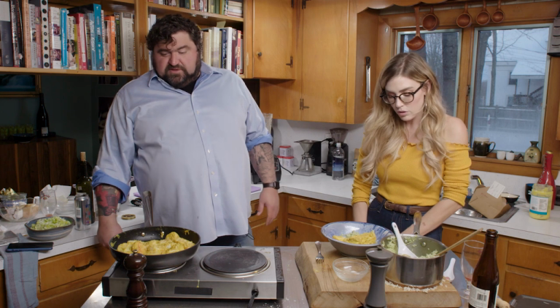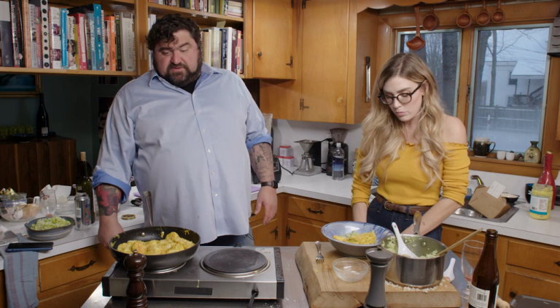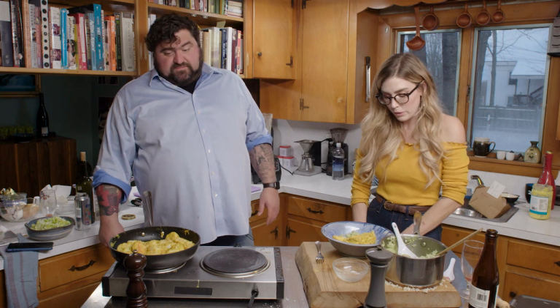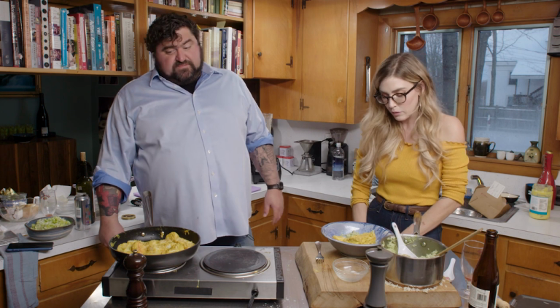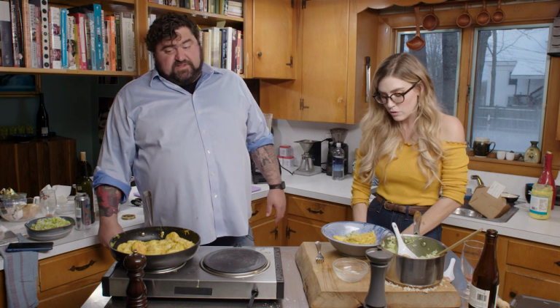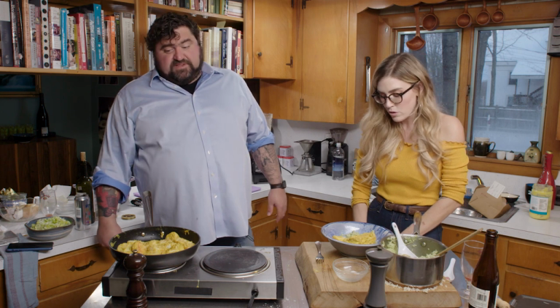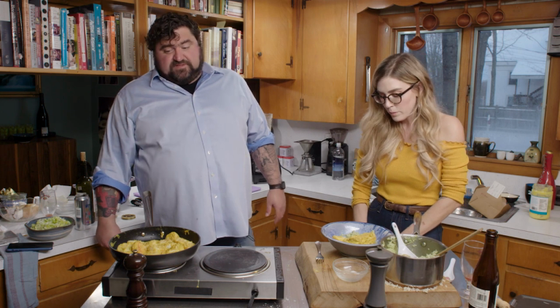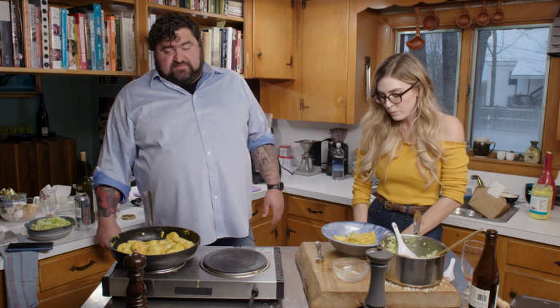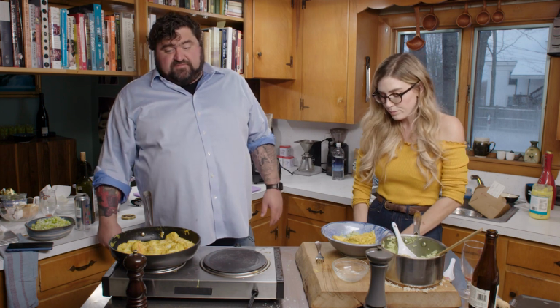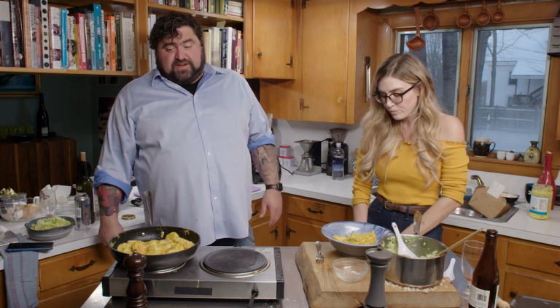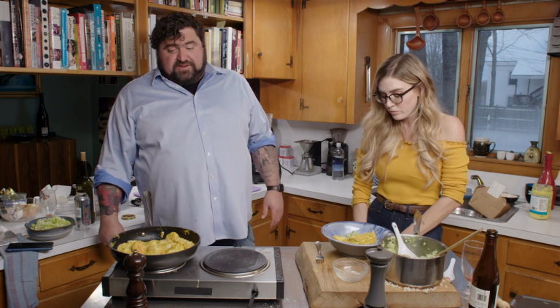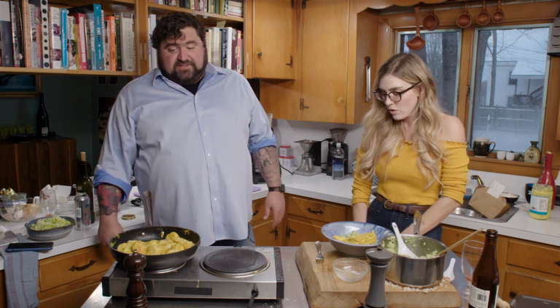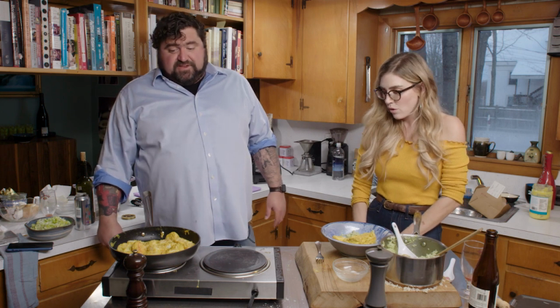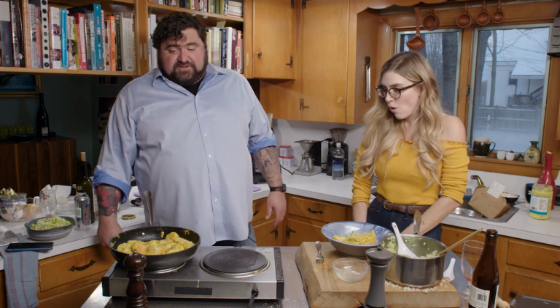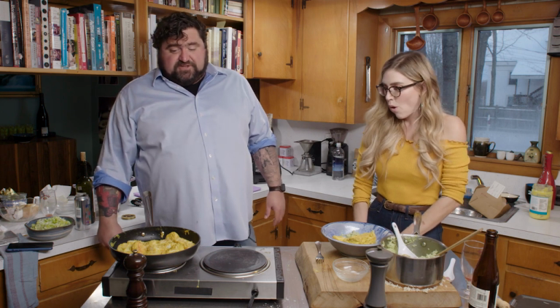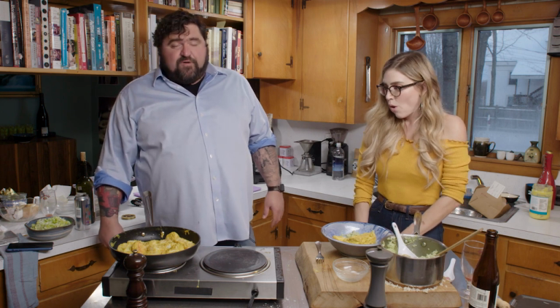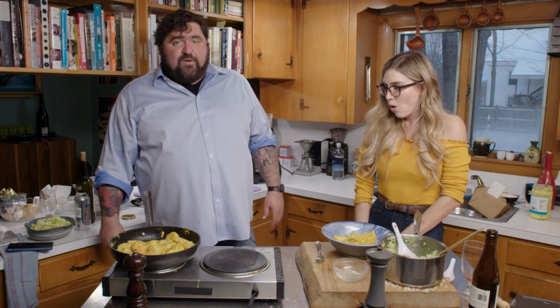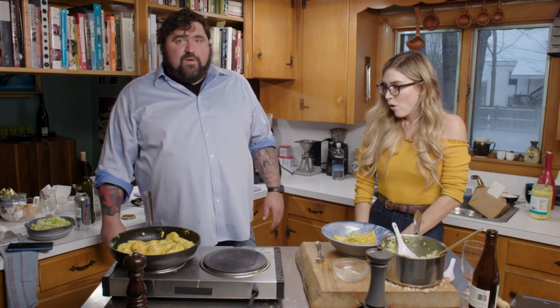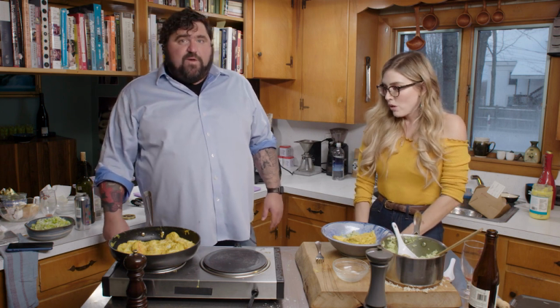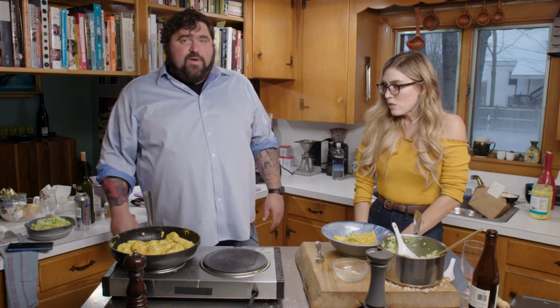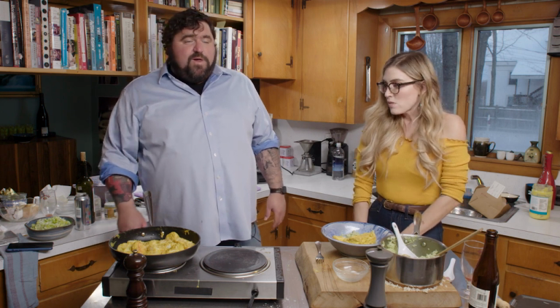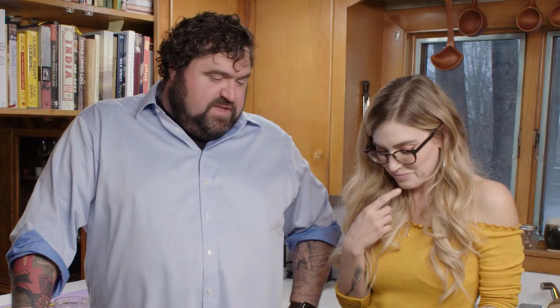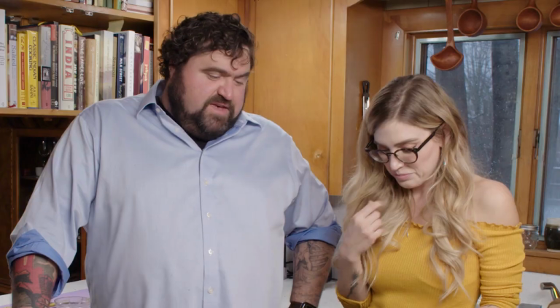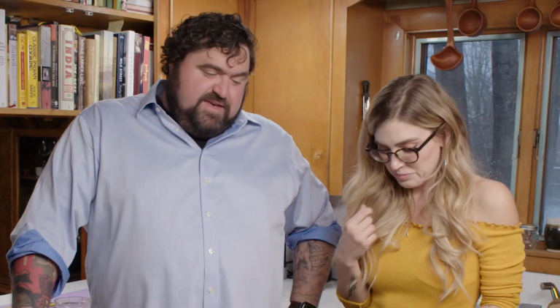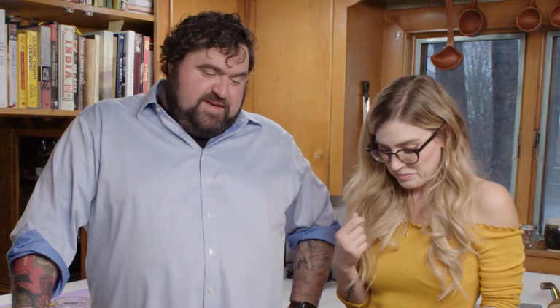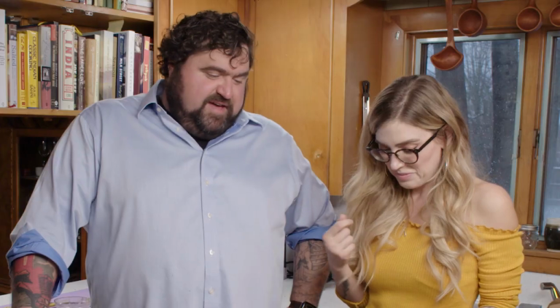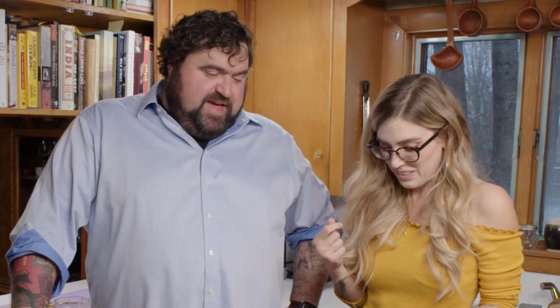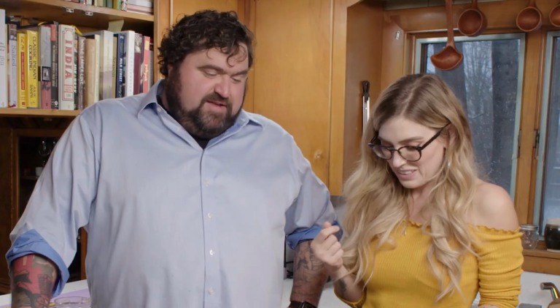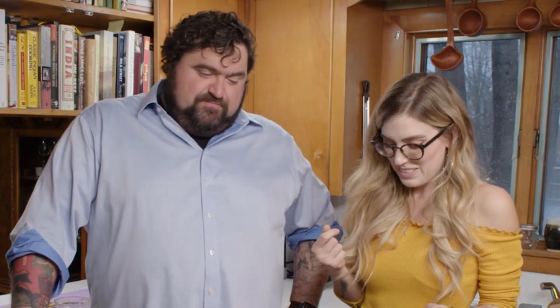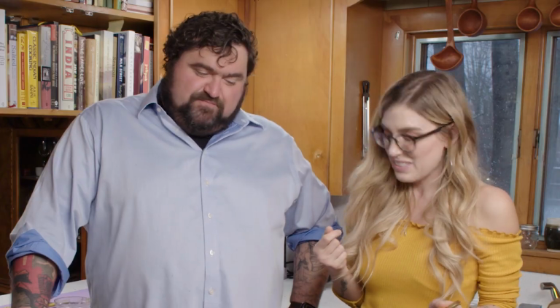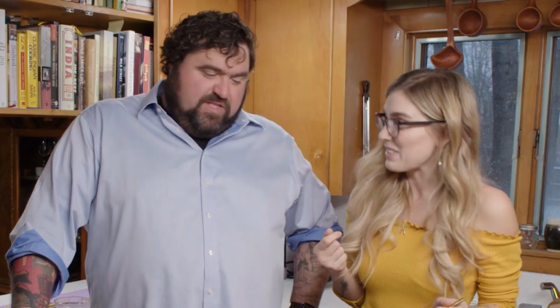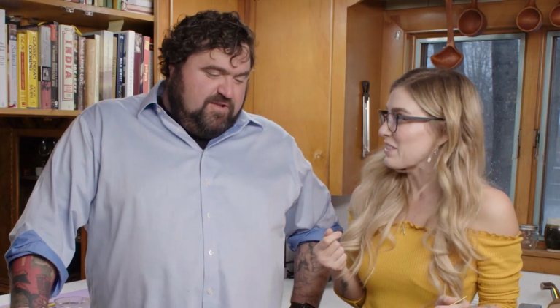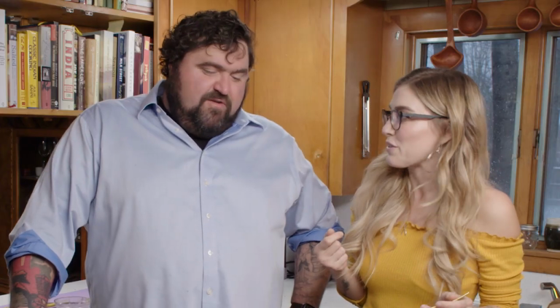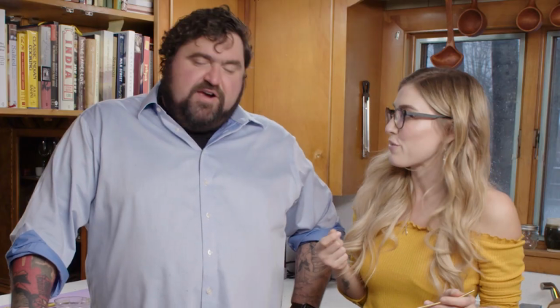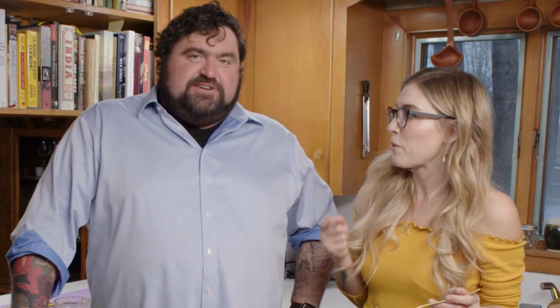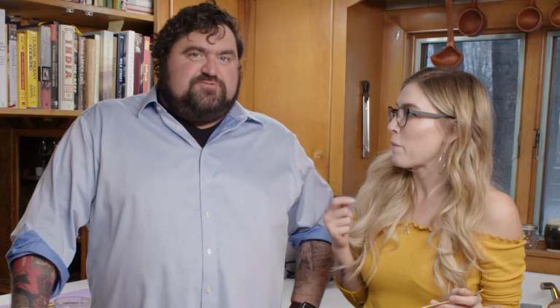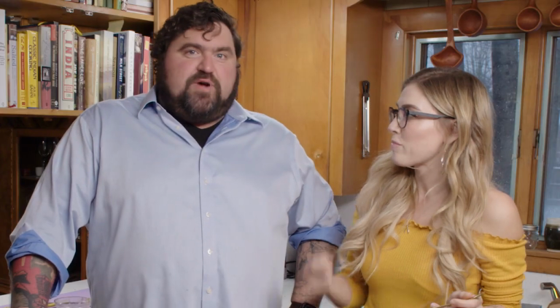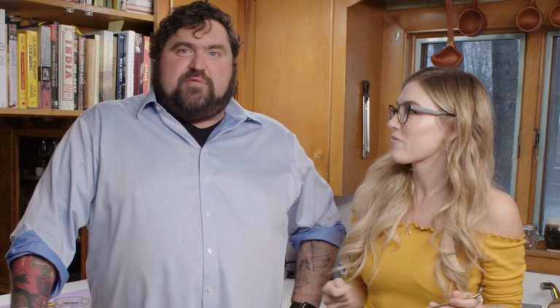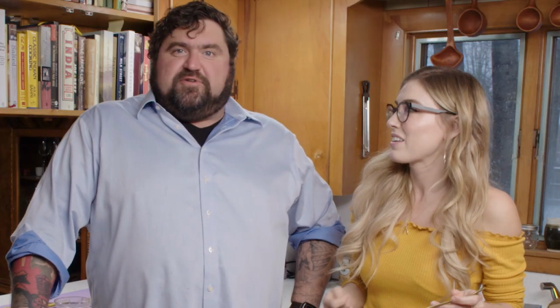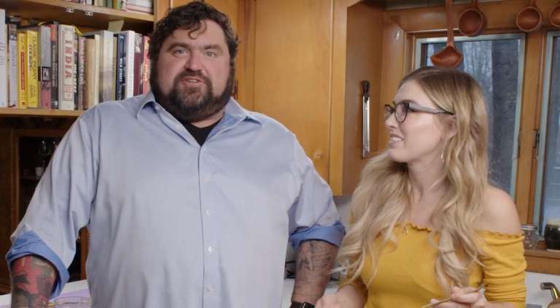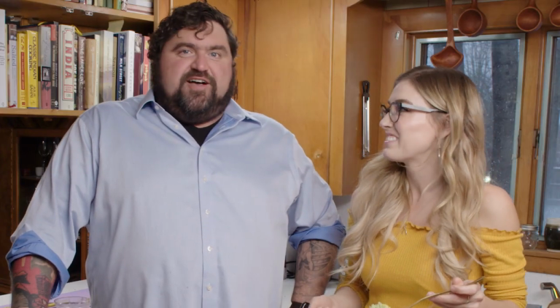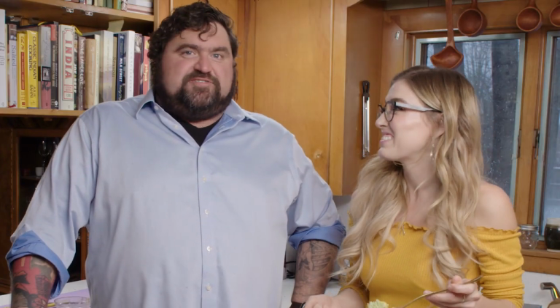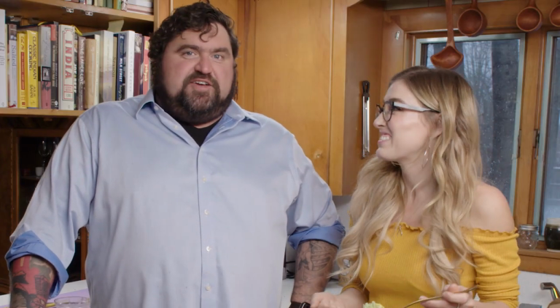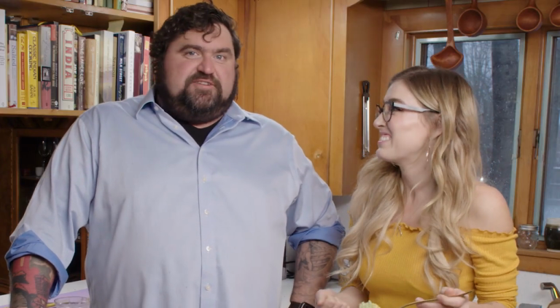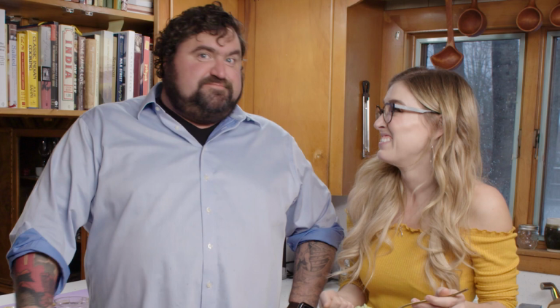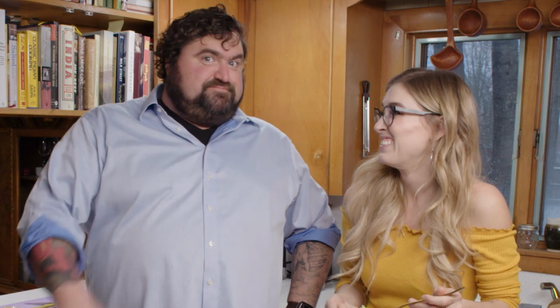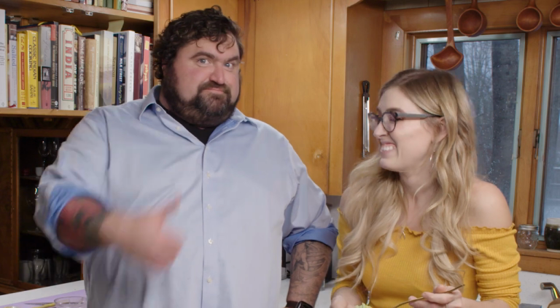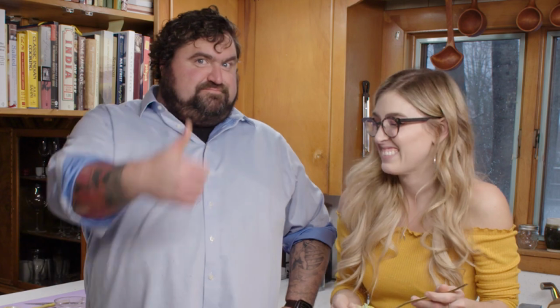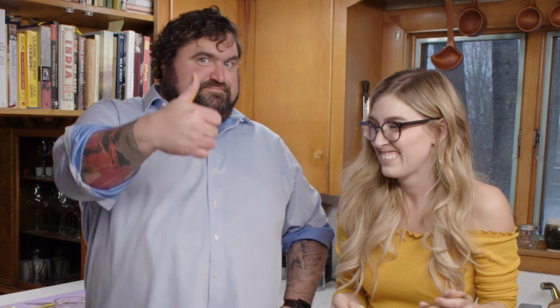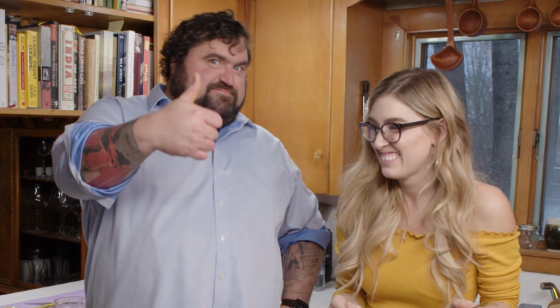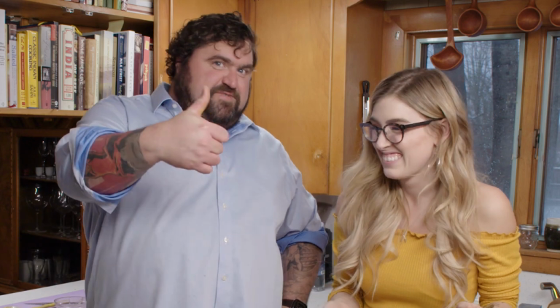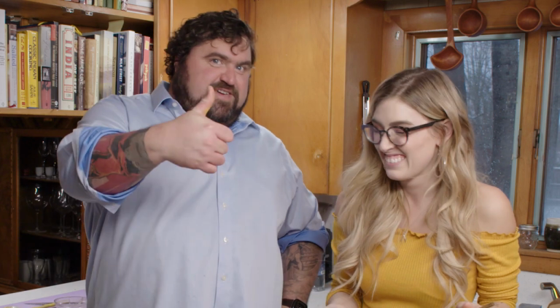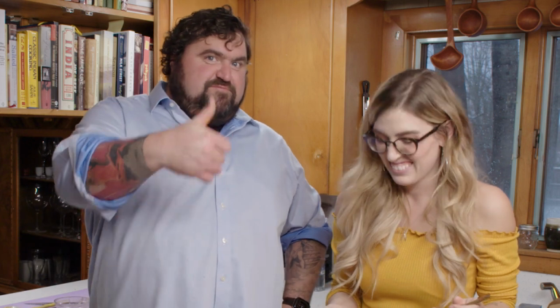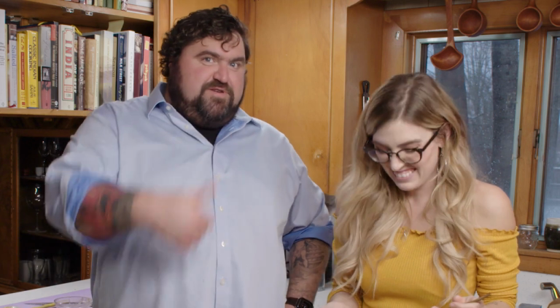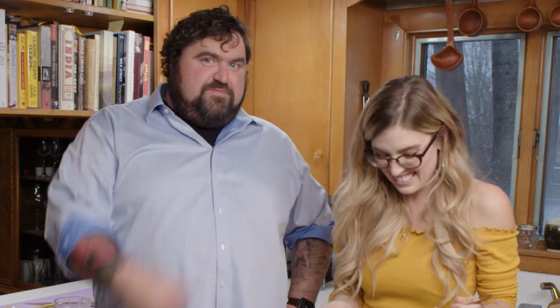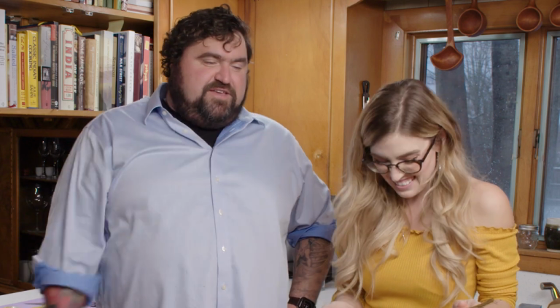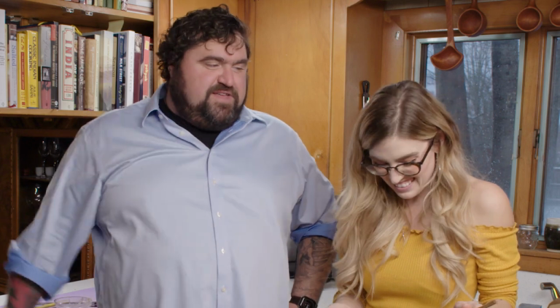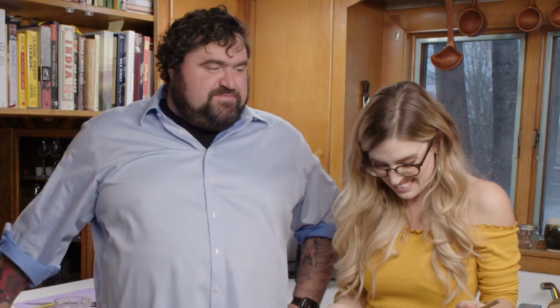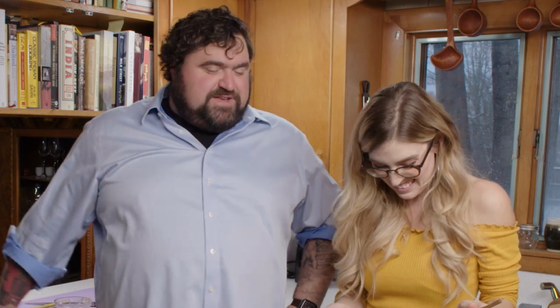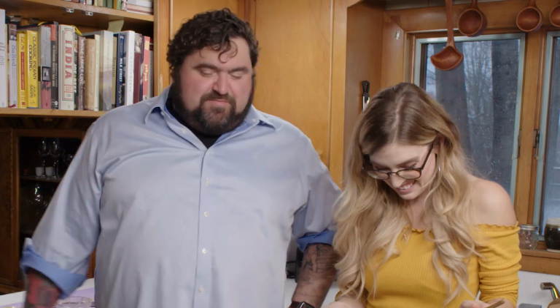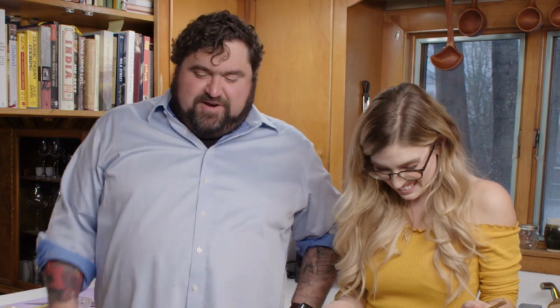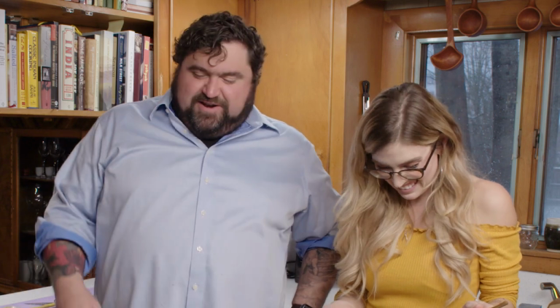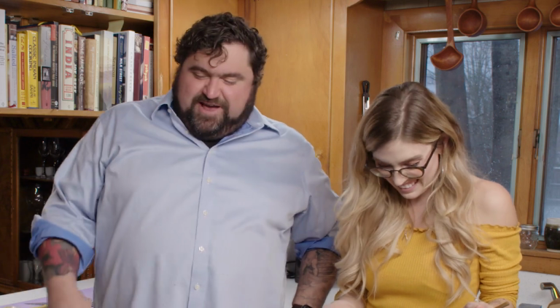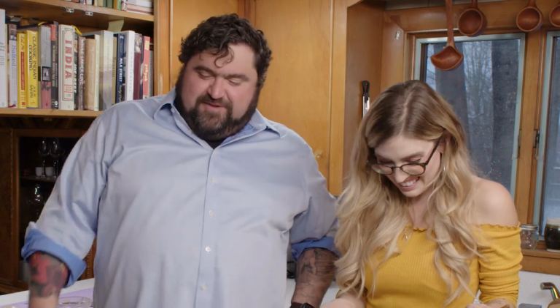Oh my gosh, this is delicious. Successful. Robert McCloskey, you'd be giving me a big thumbs up right now.